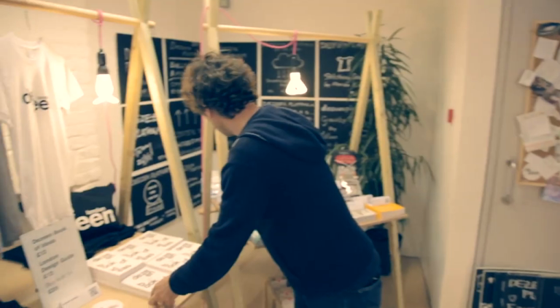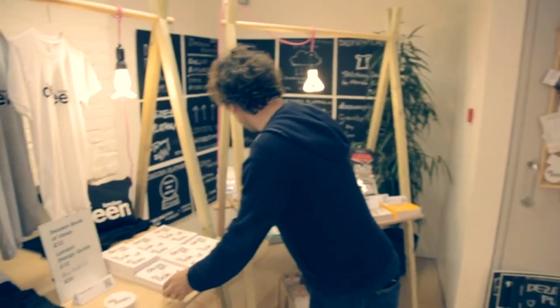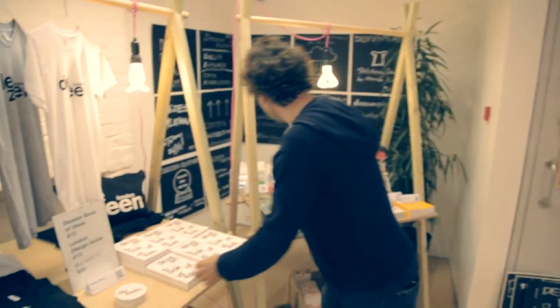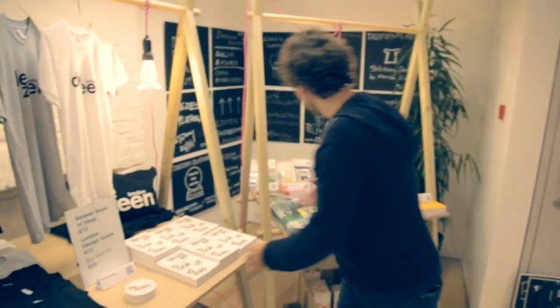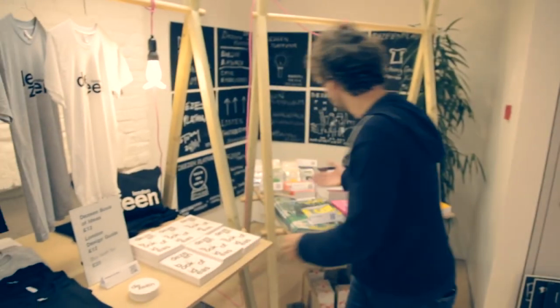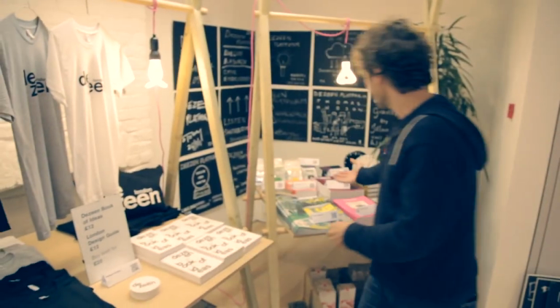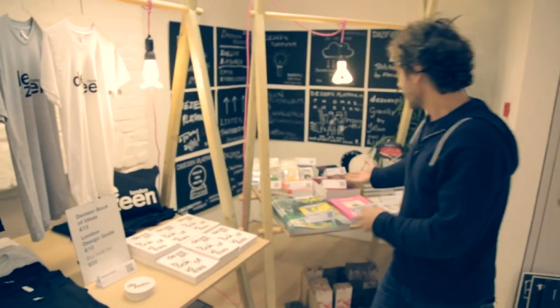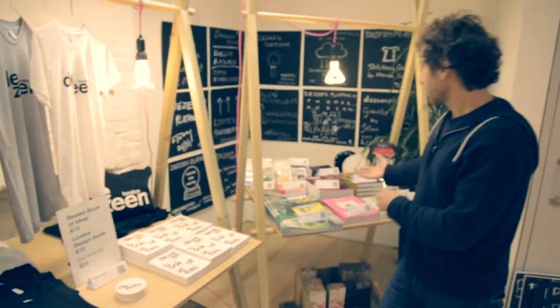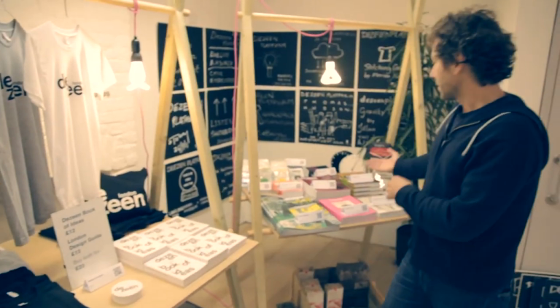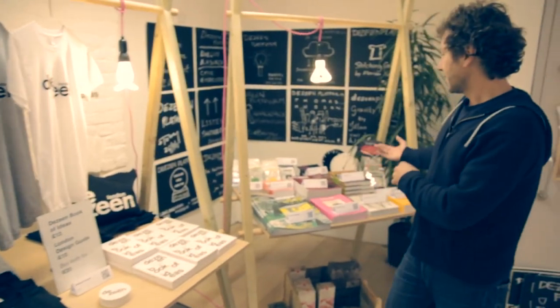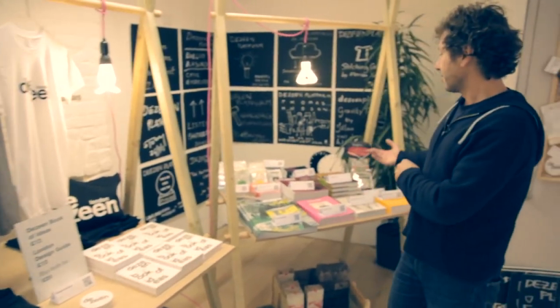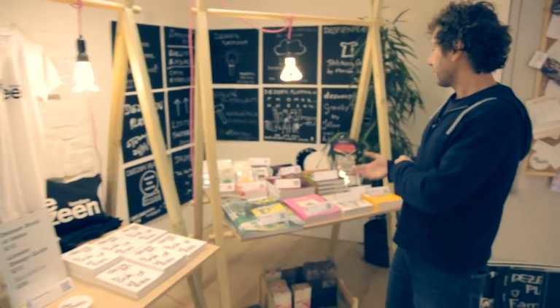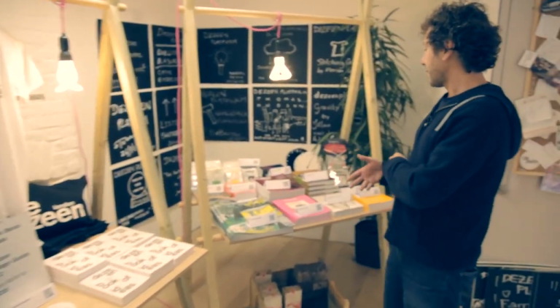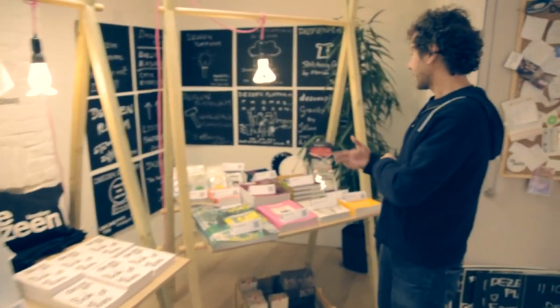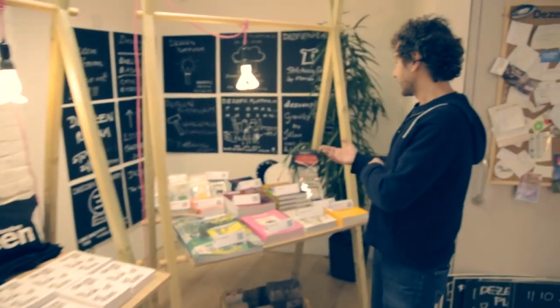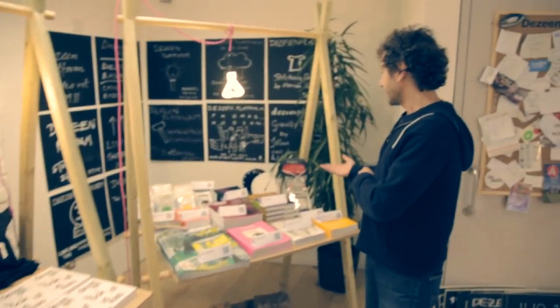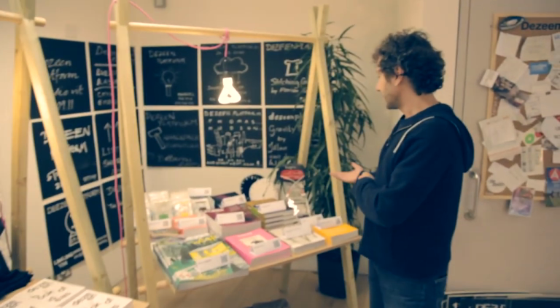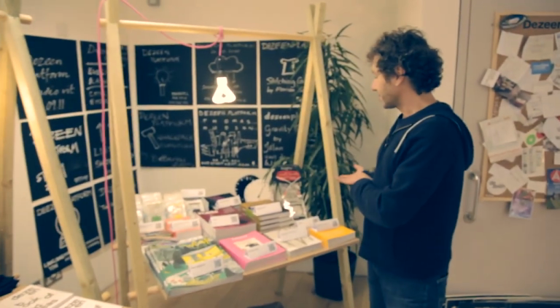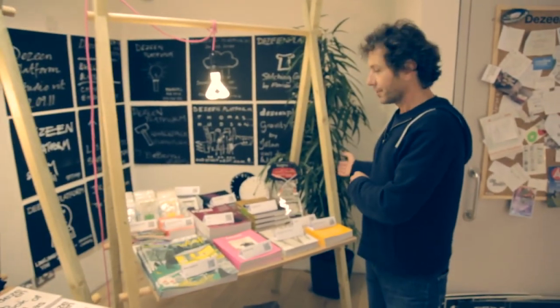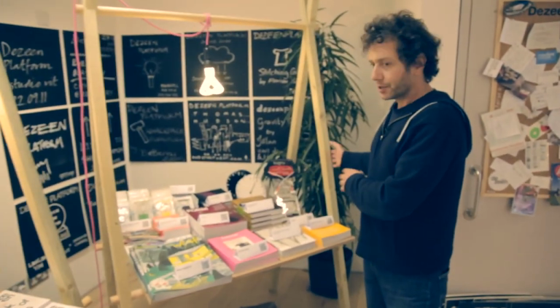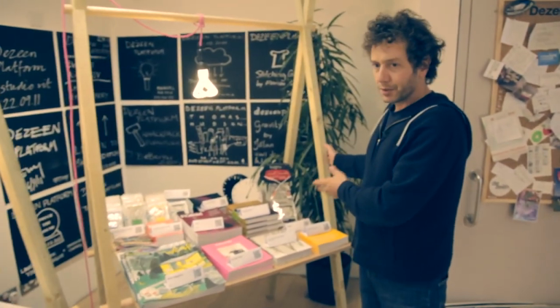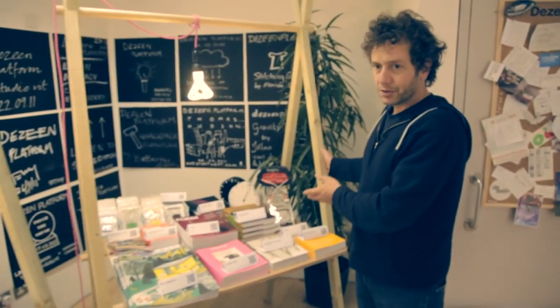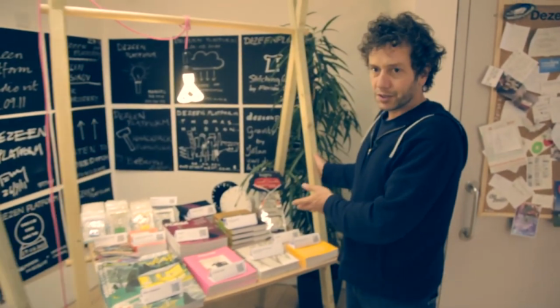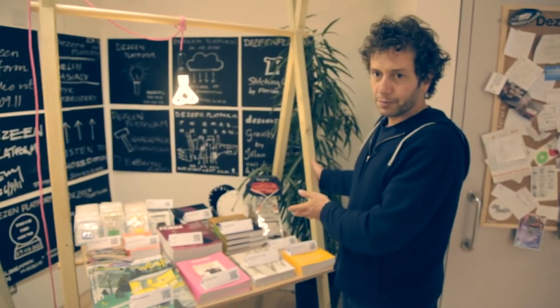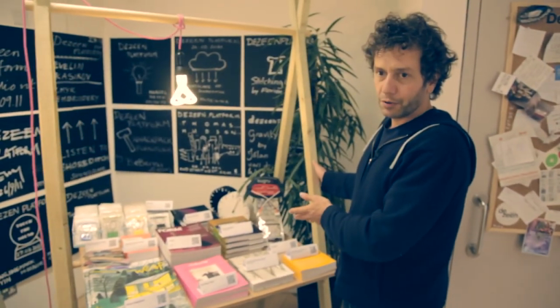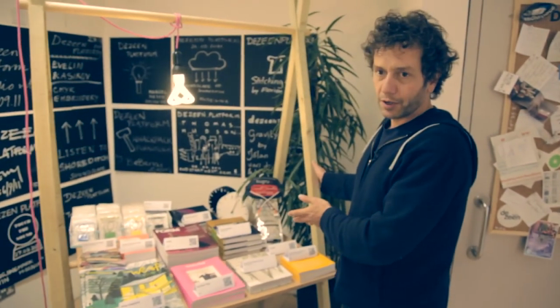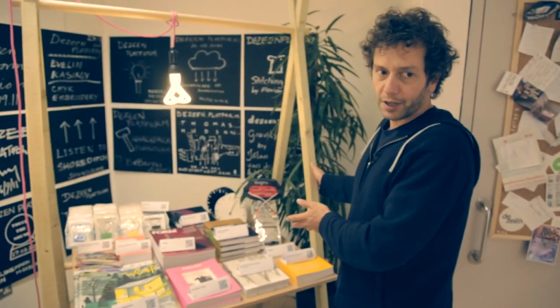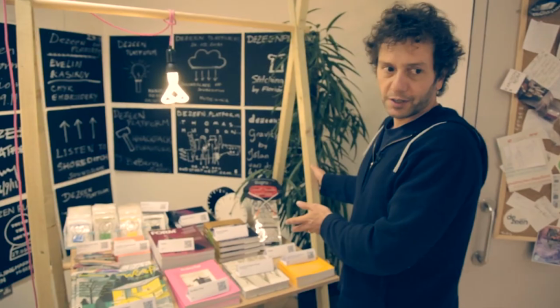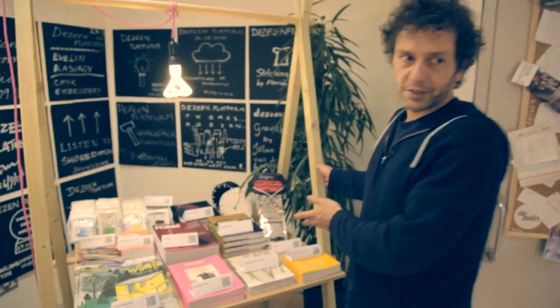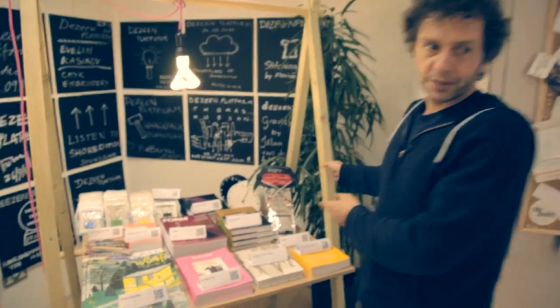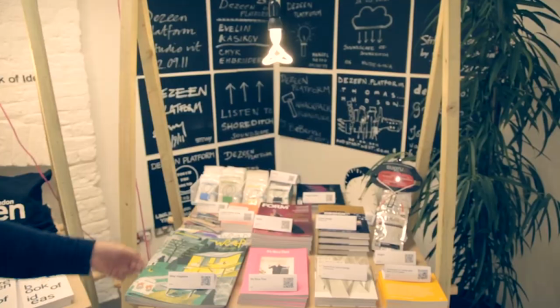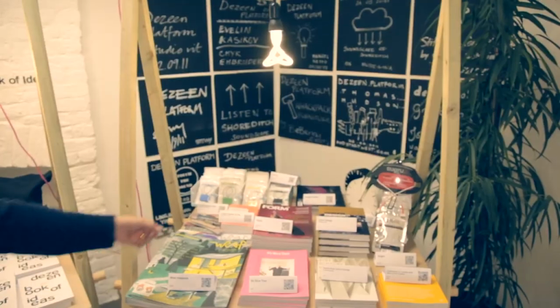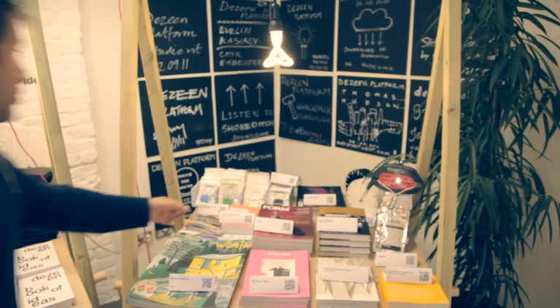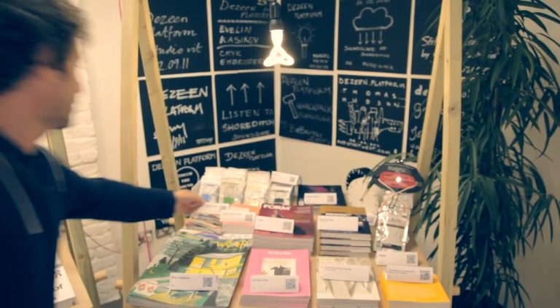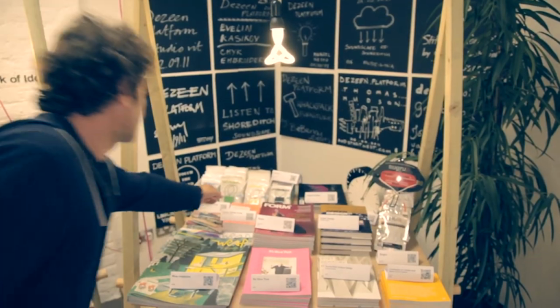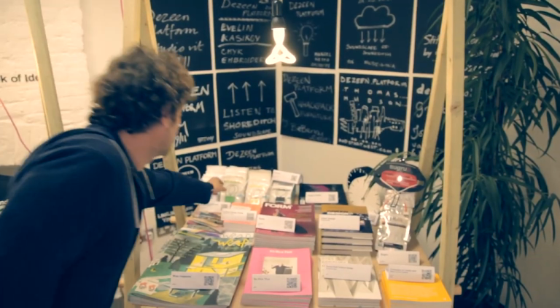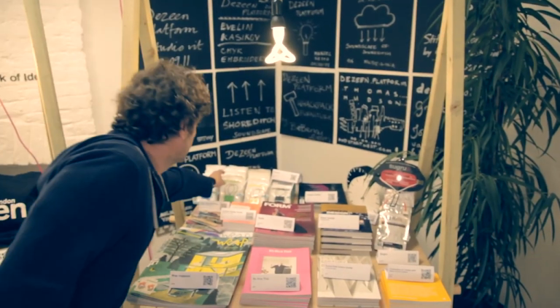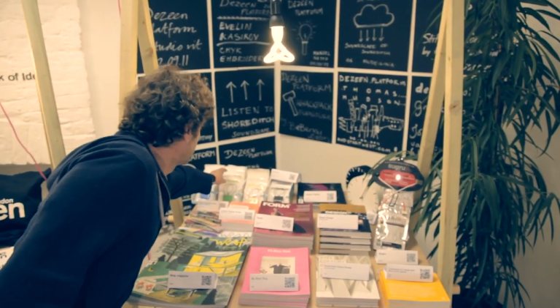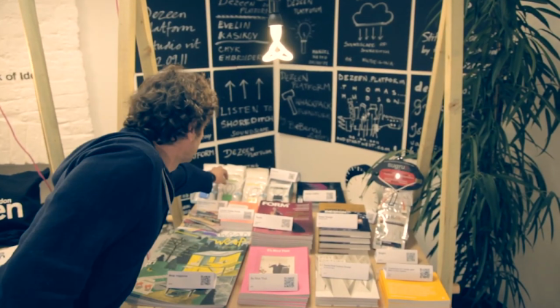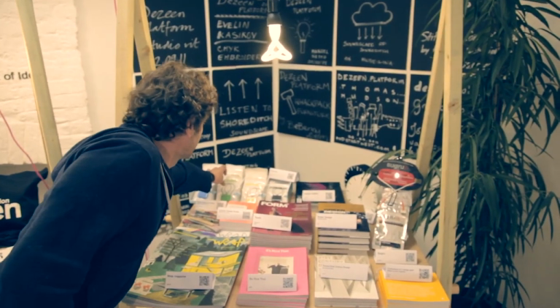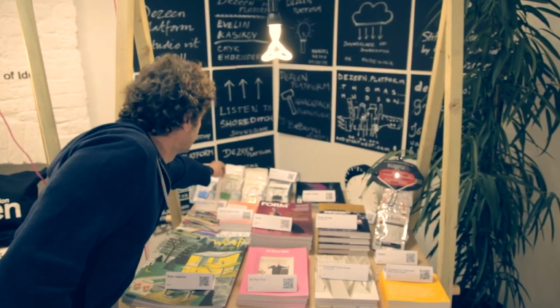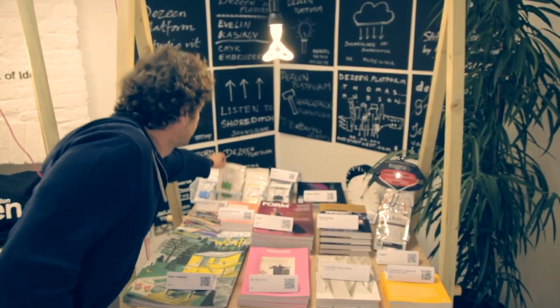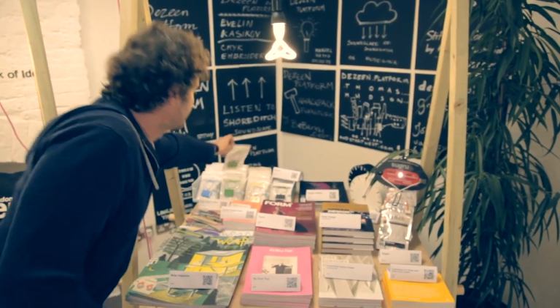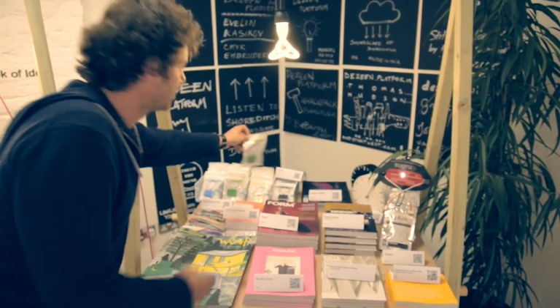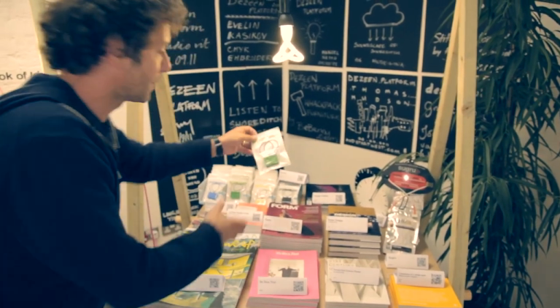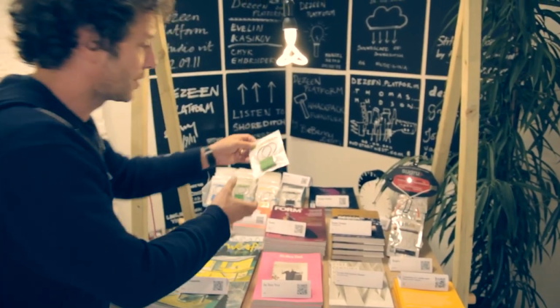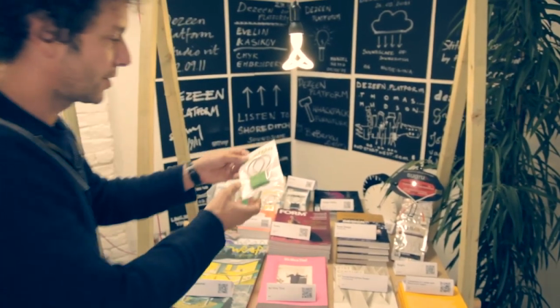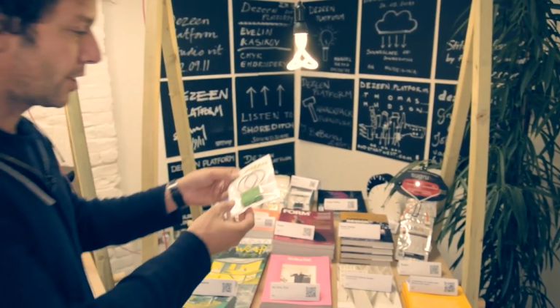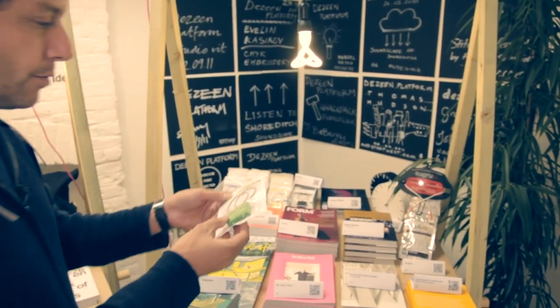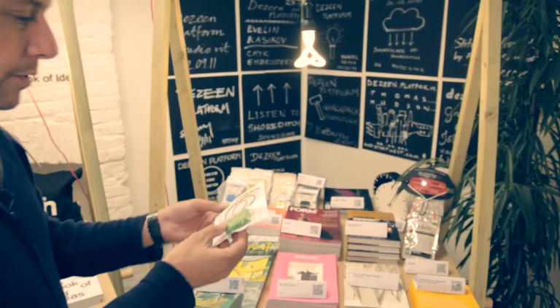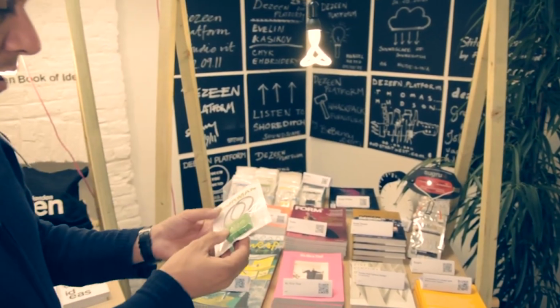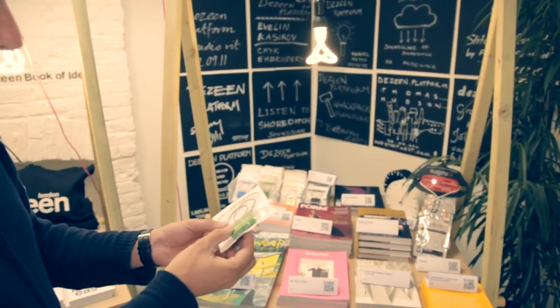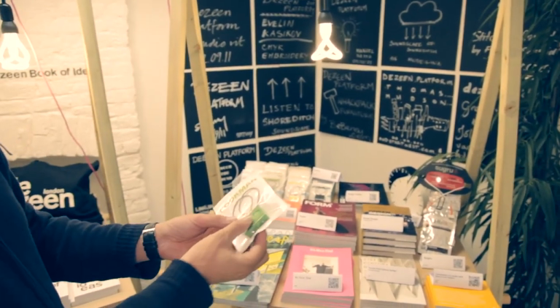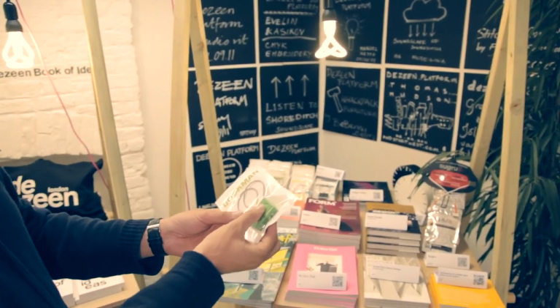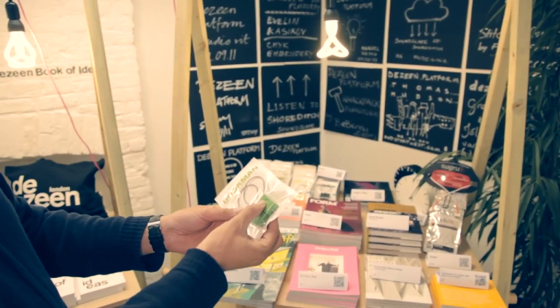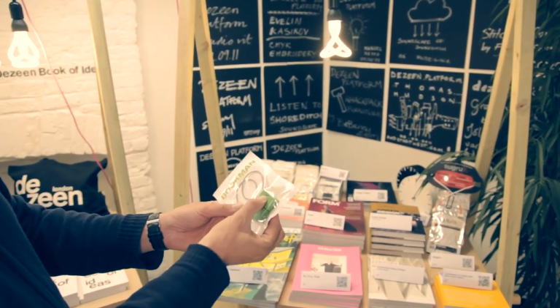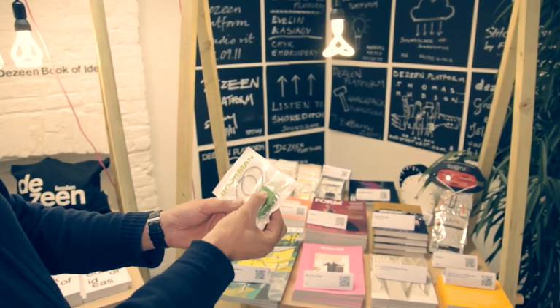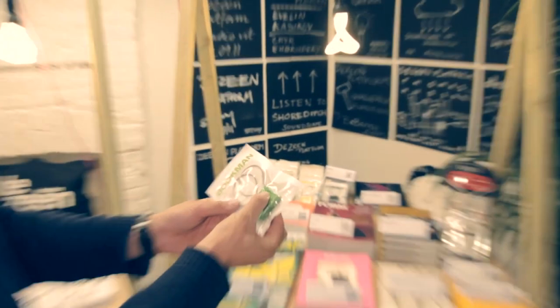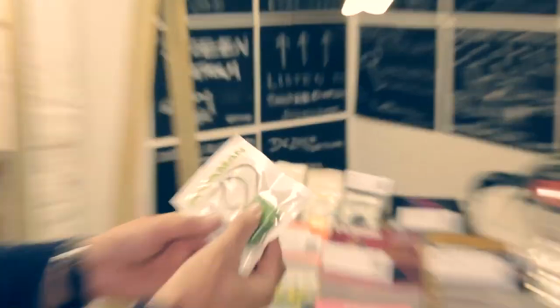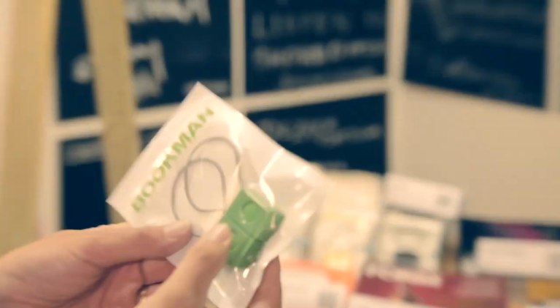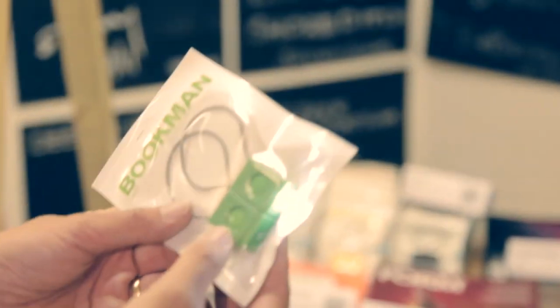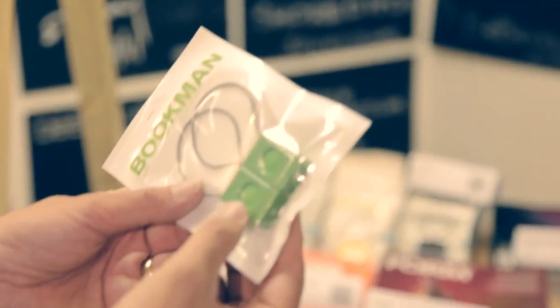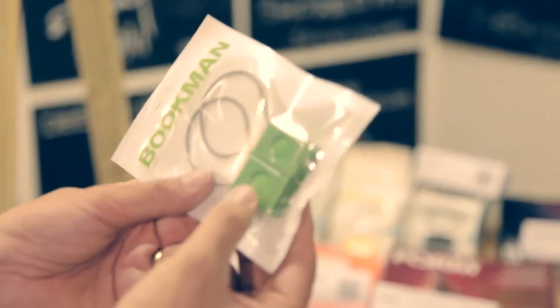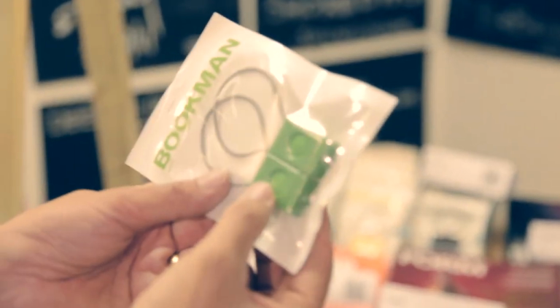We have a little store element here of magazines and some interesting products. These are pretty cool — cycle lights that are sort of like hair clips.